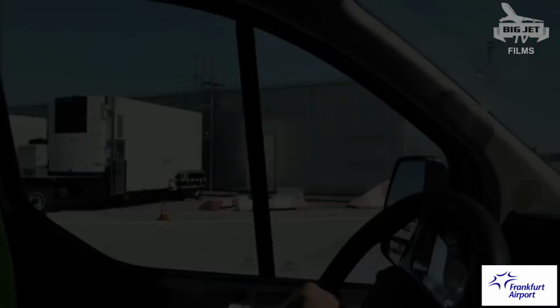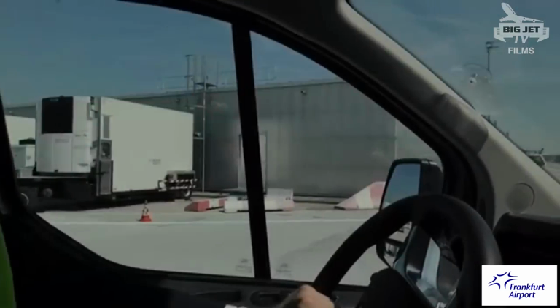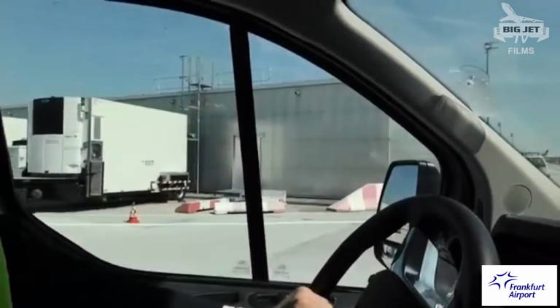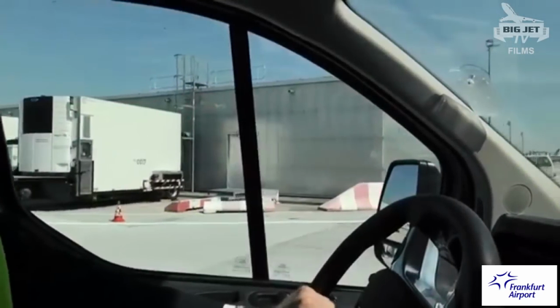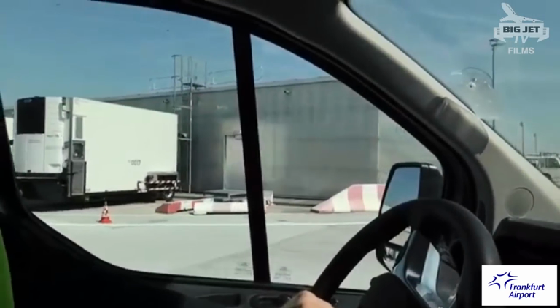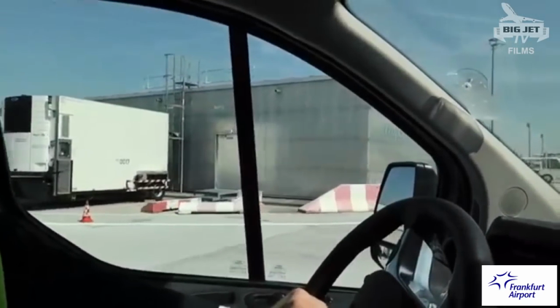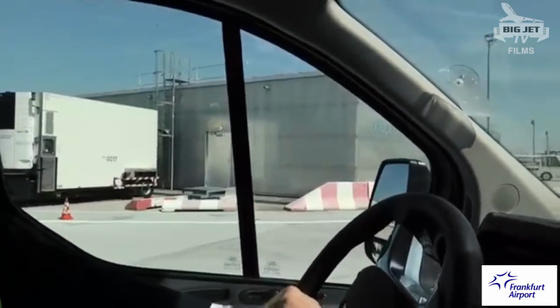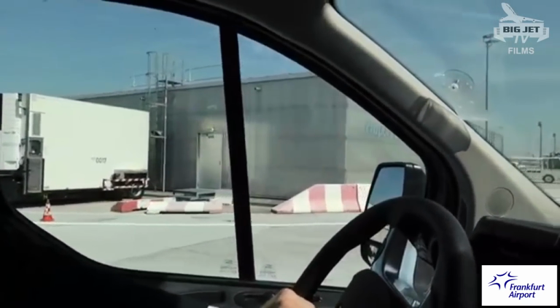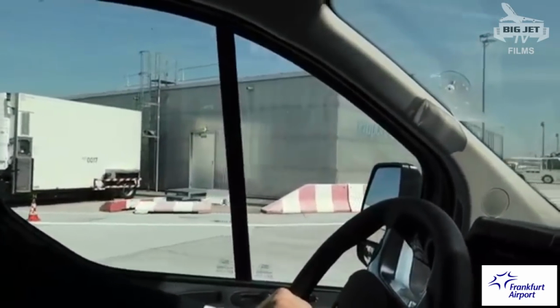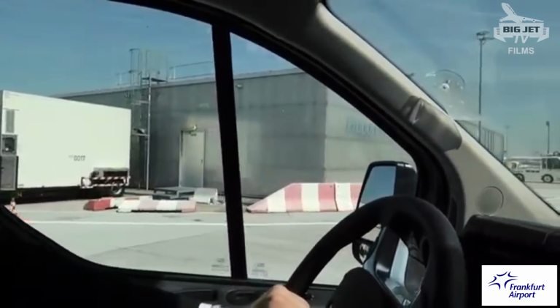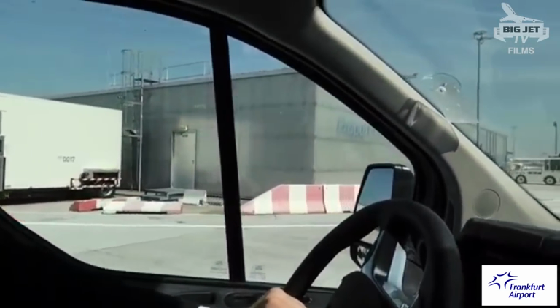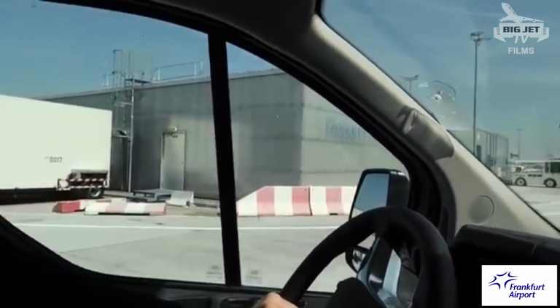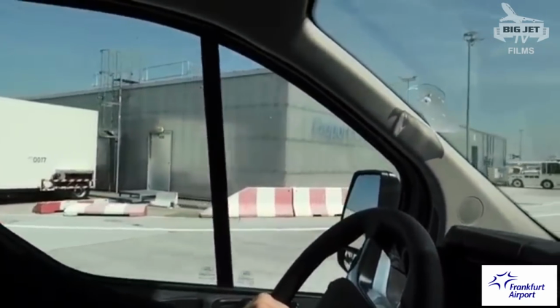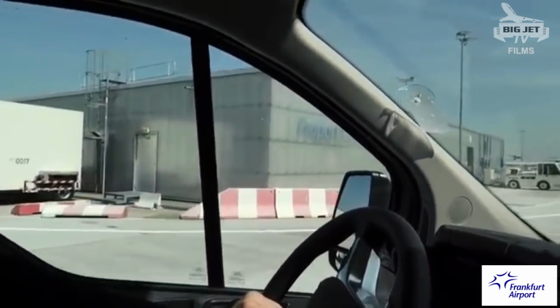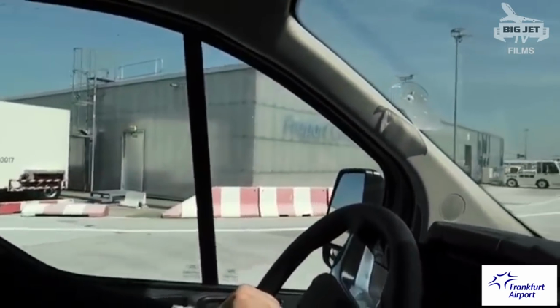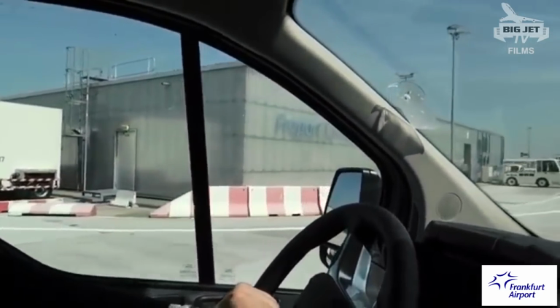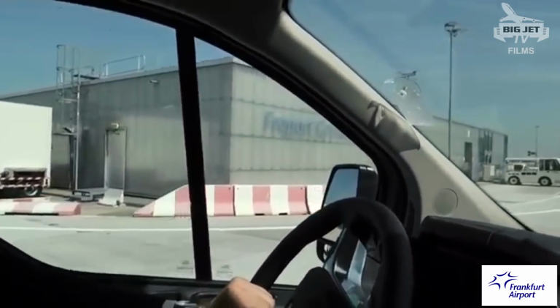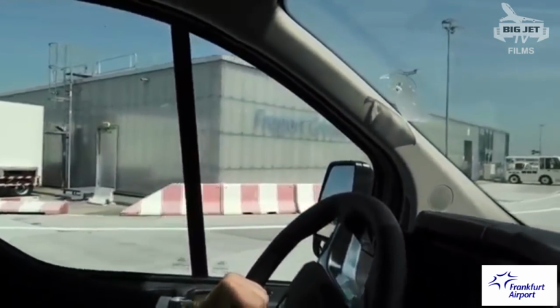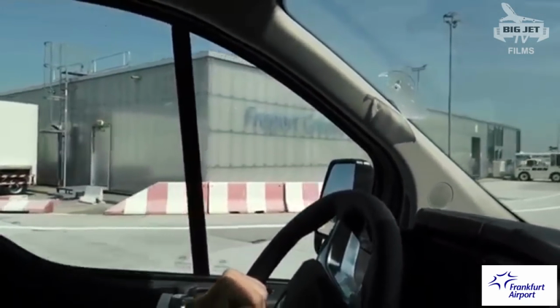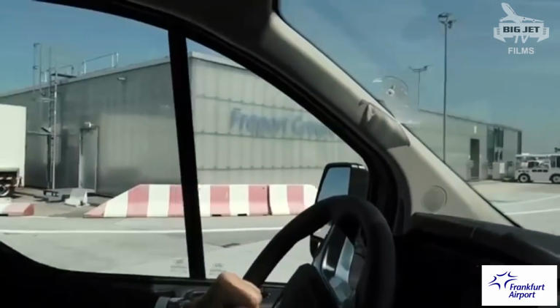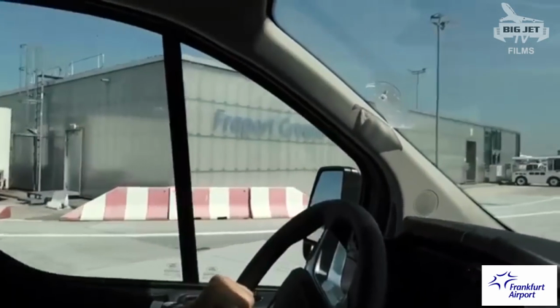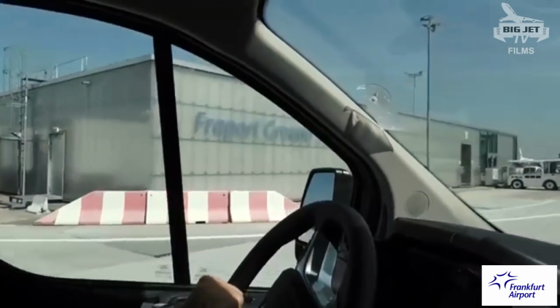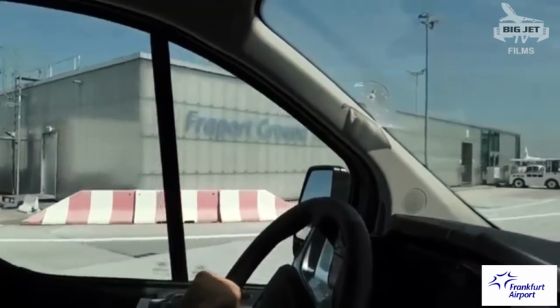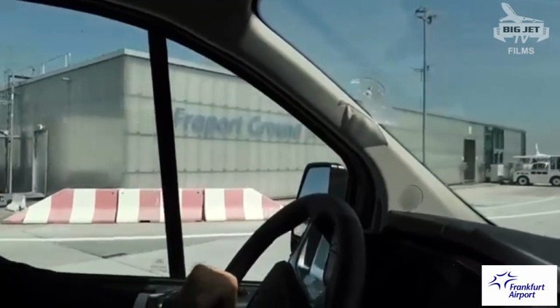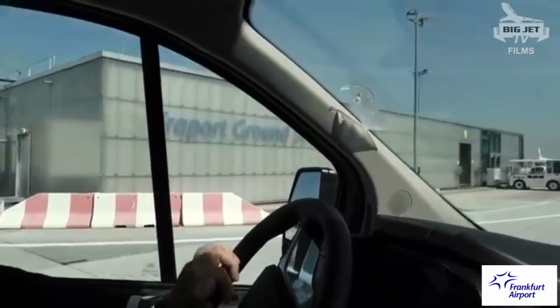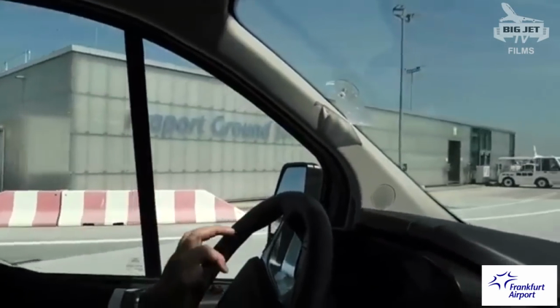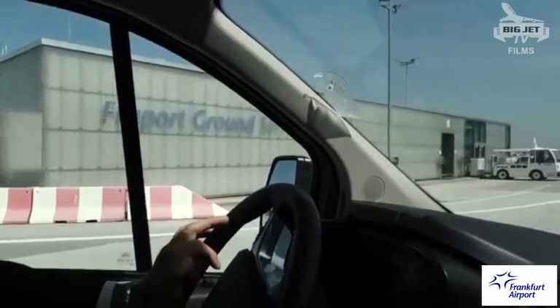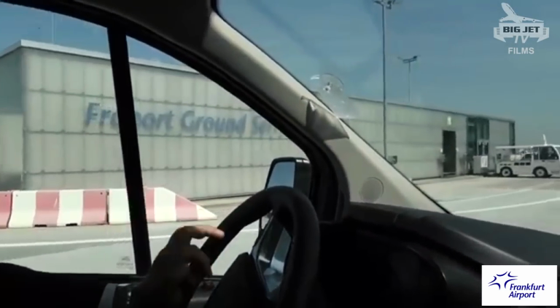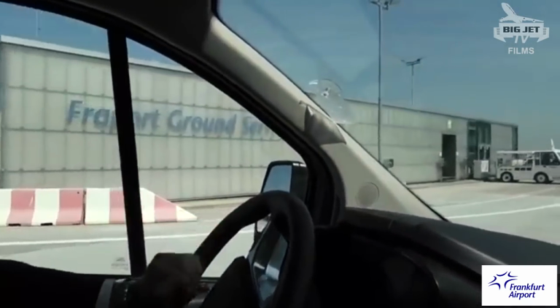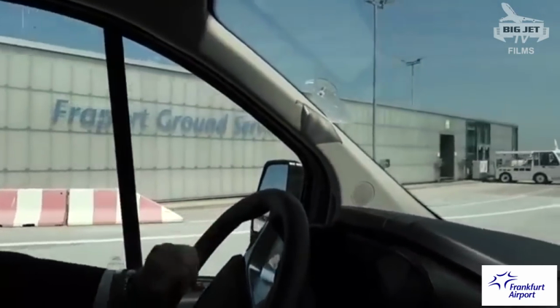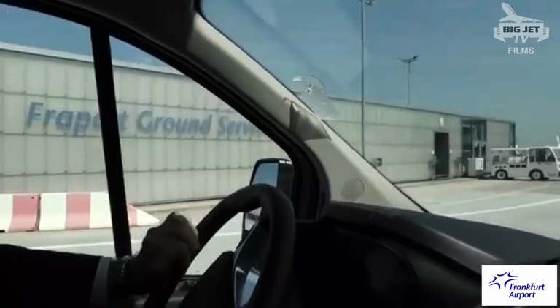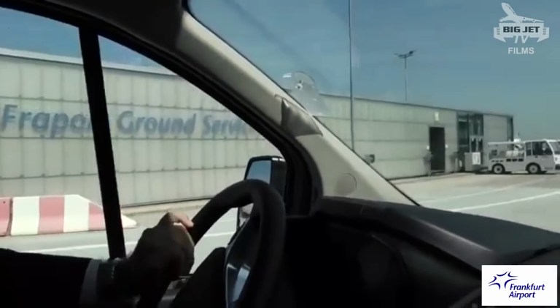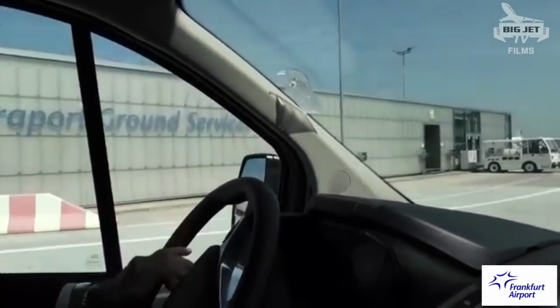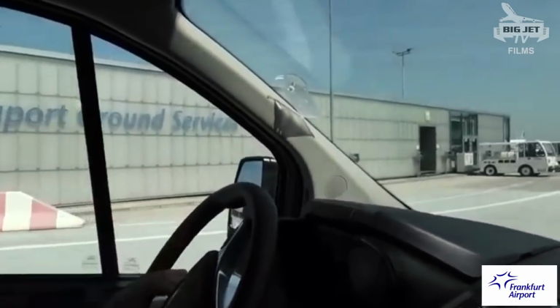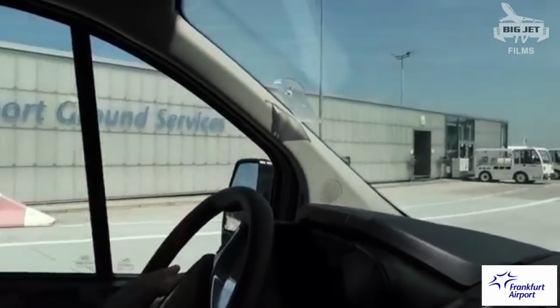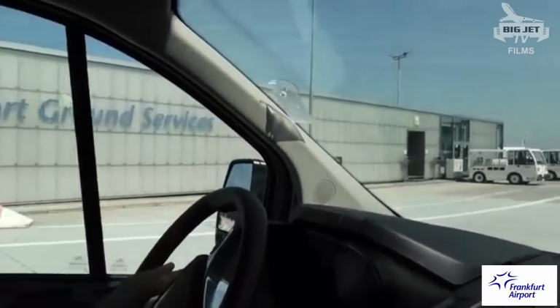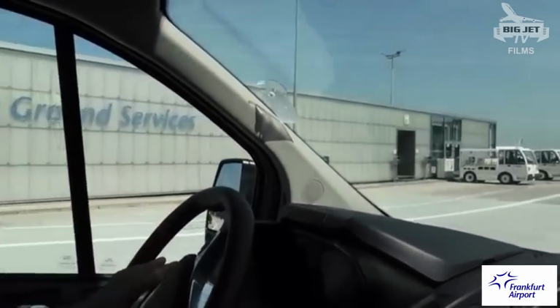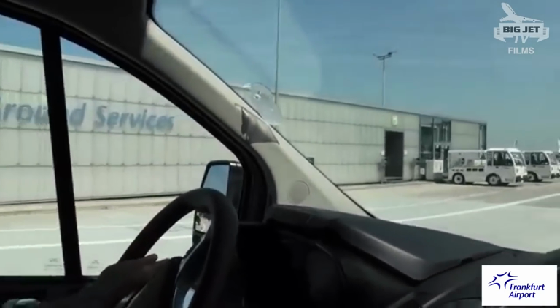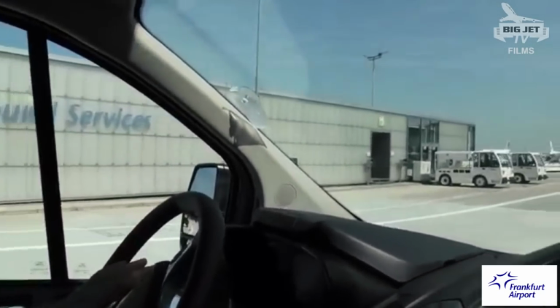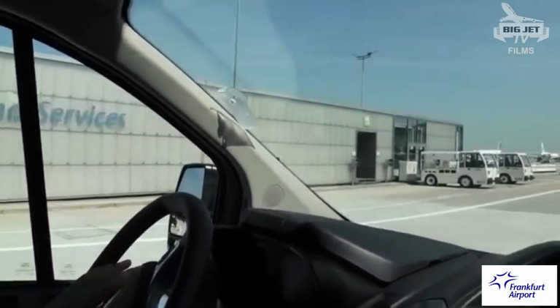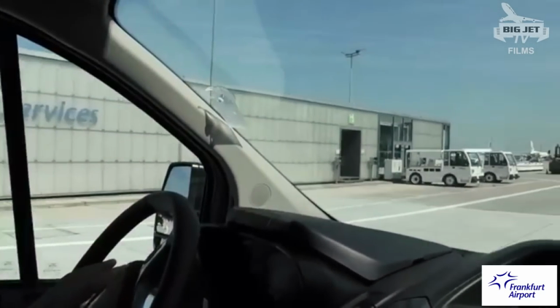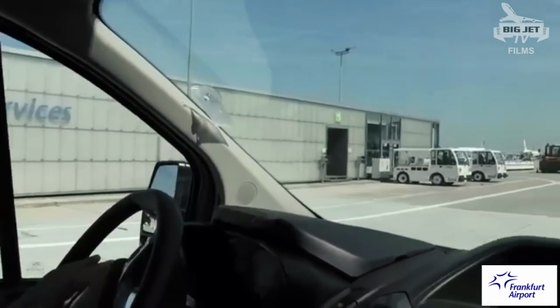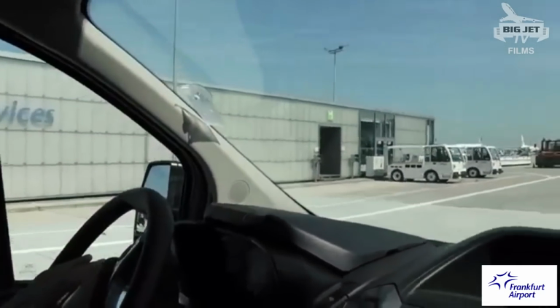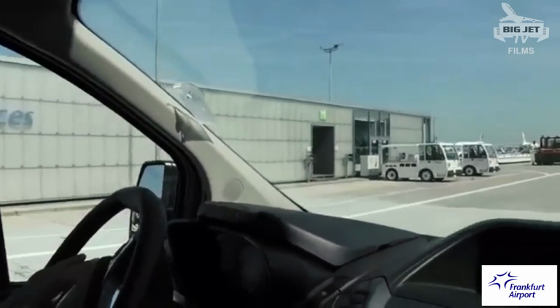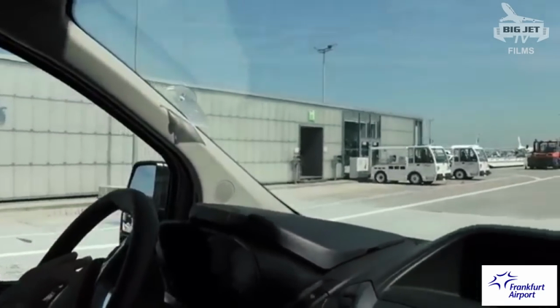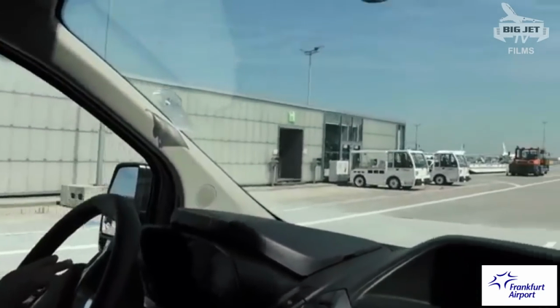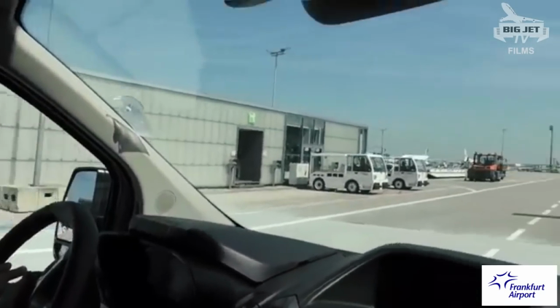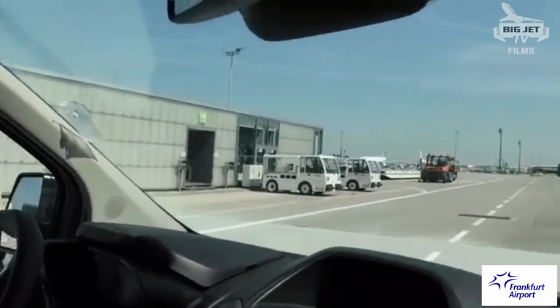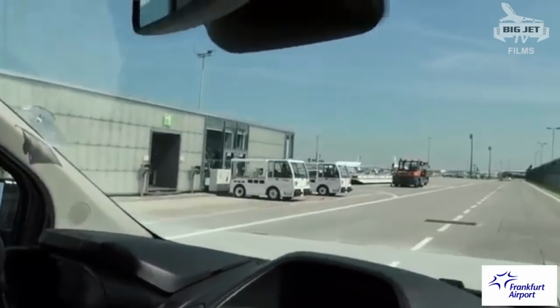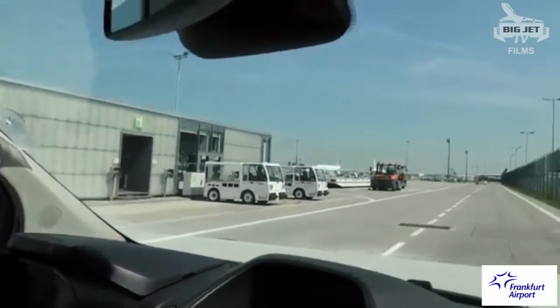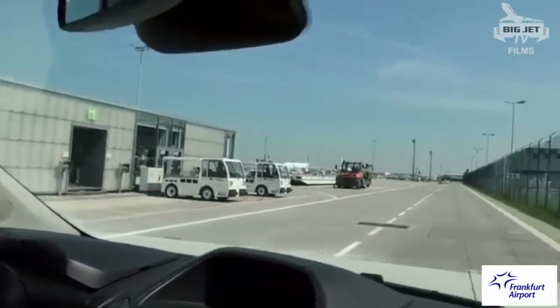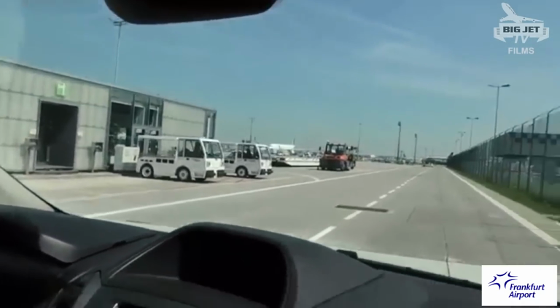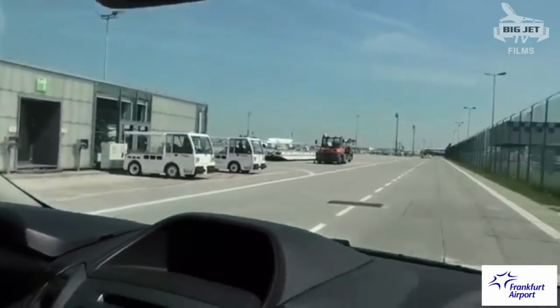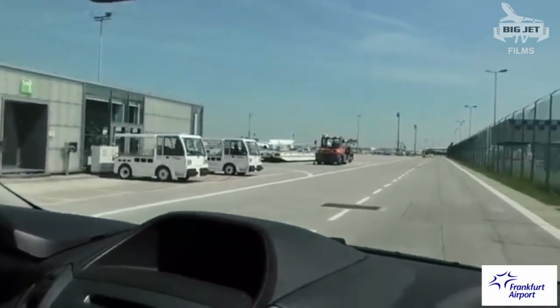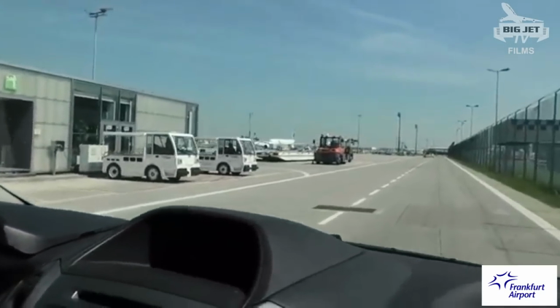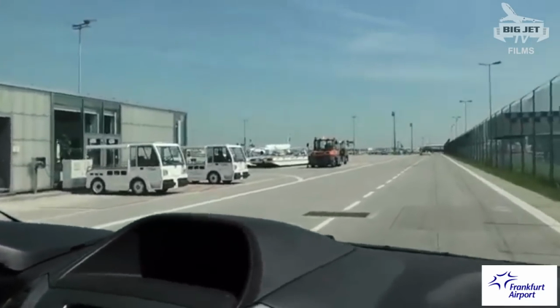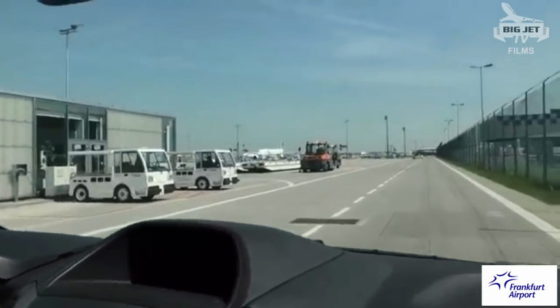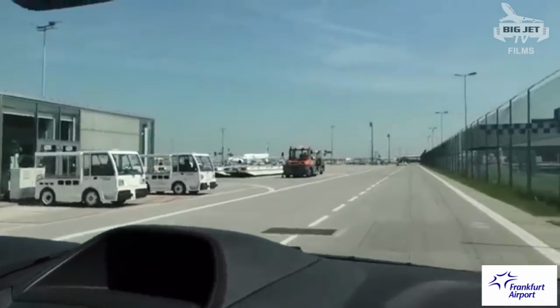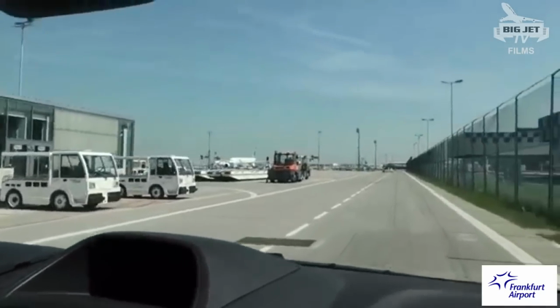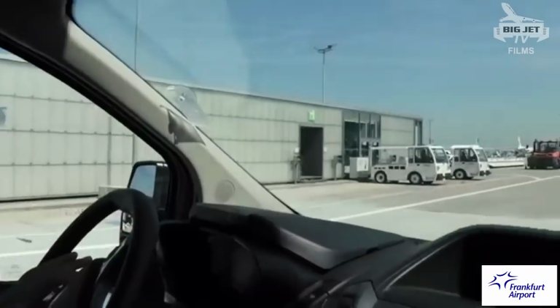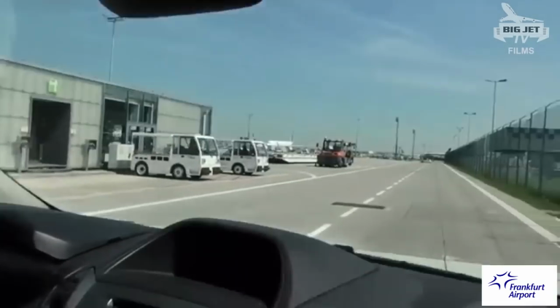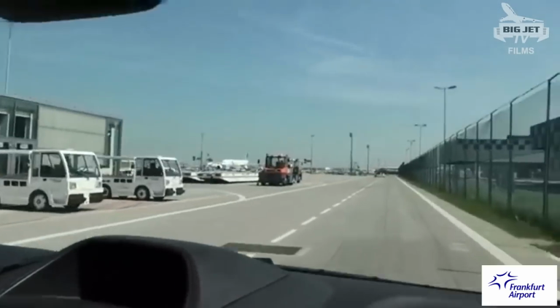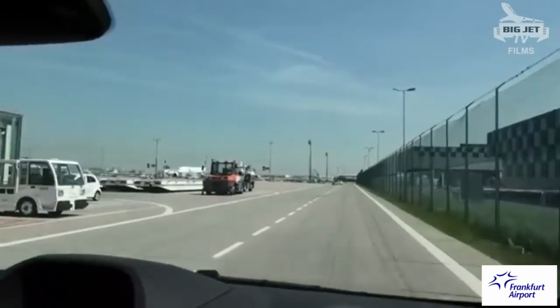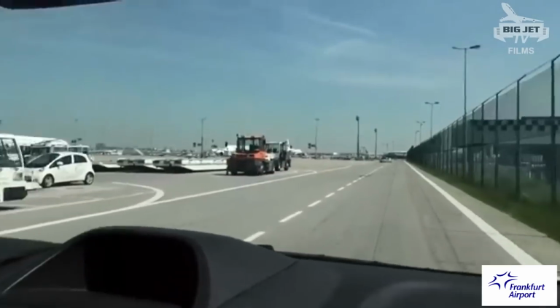We have had temperature-controlled able transport since 1996 — we were ahead of any other airport in the world at that time.